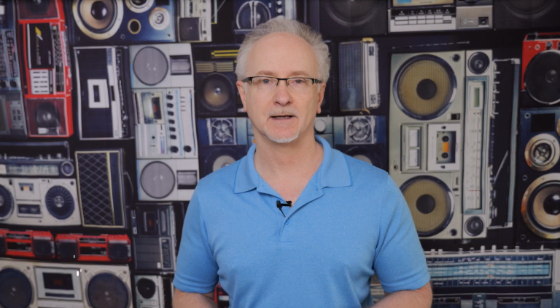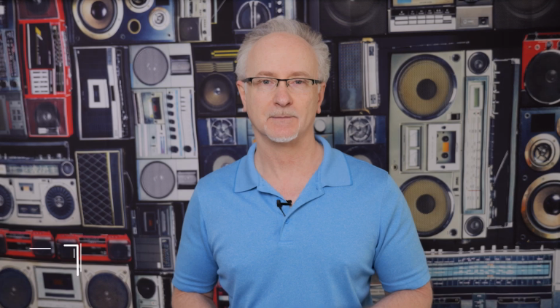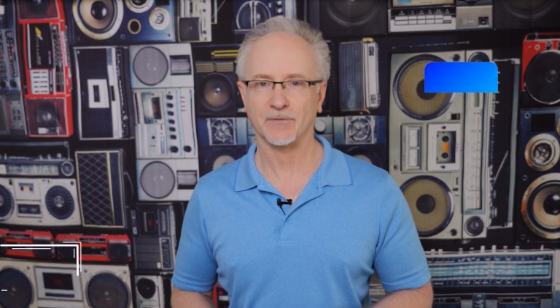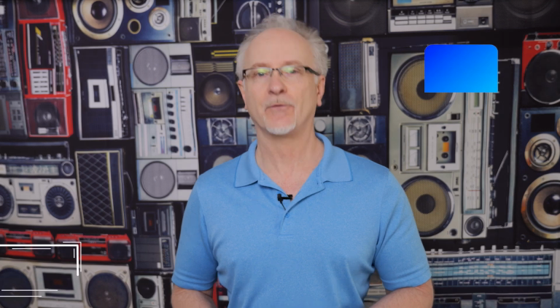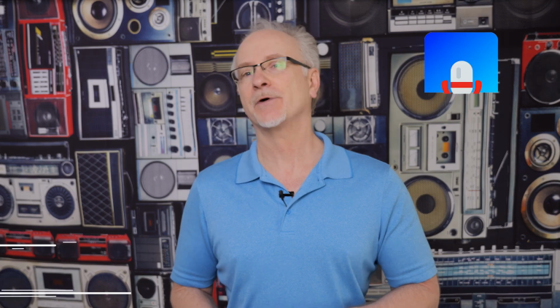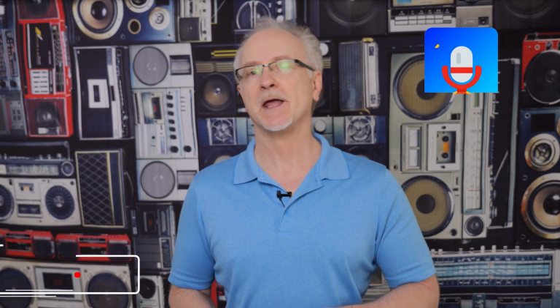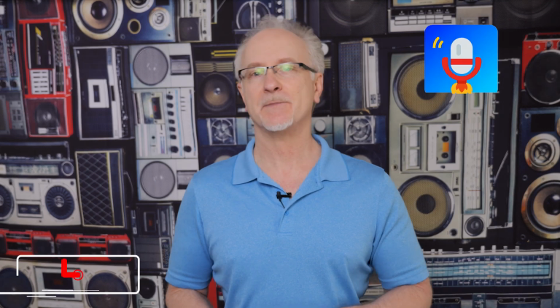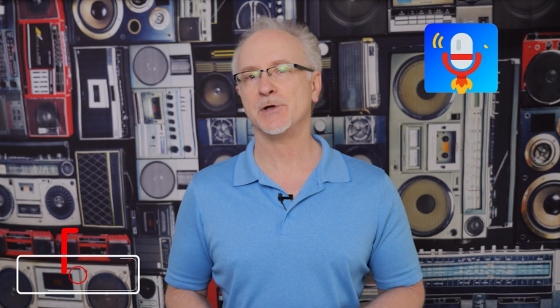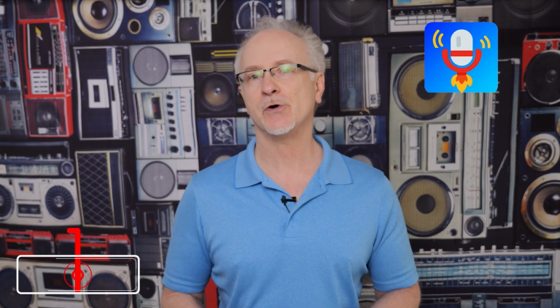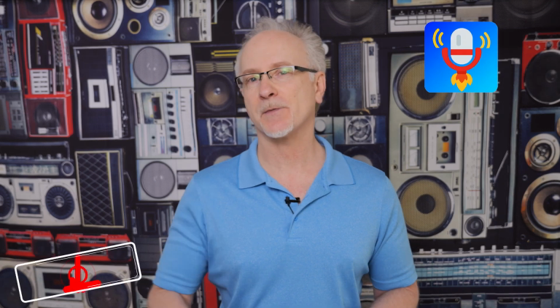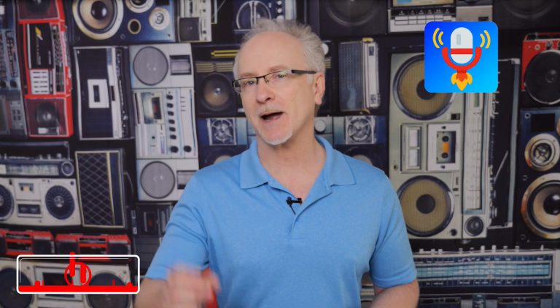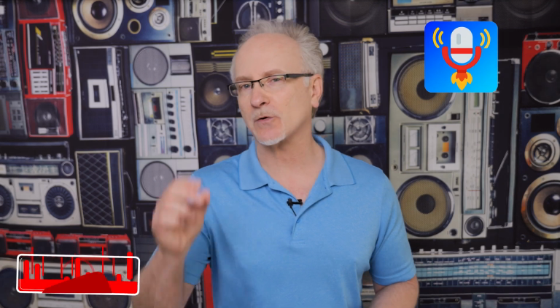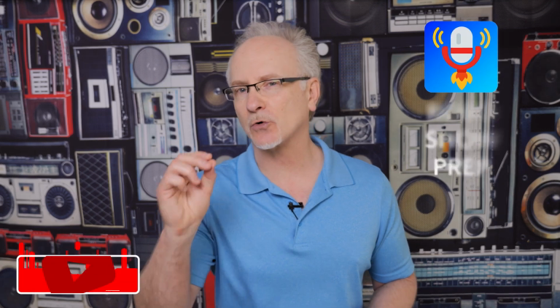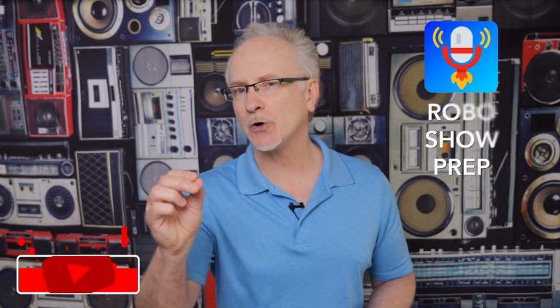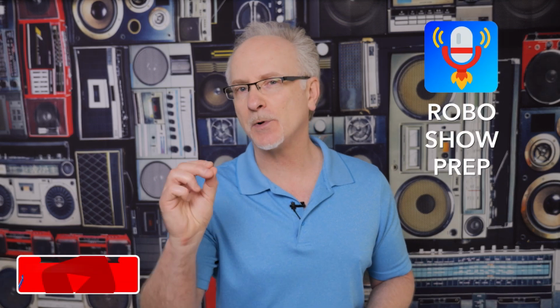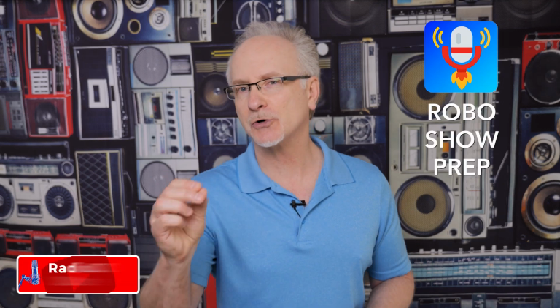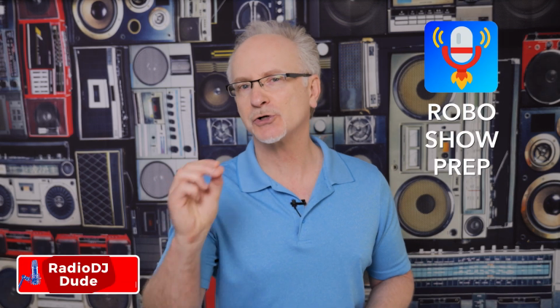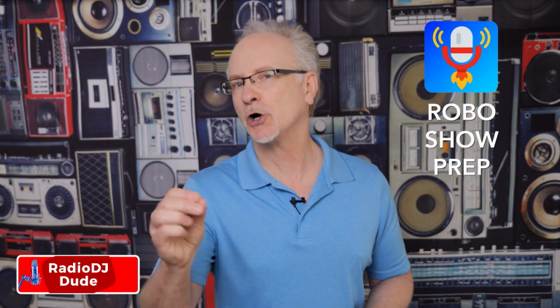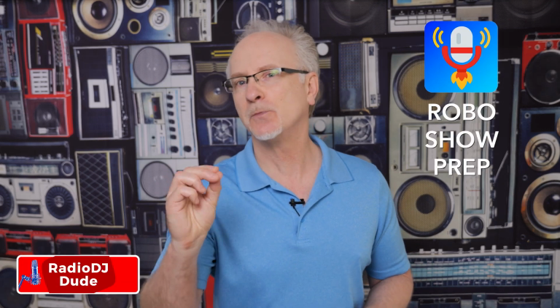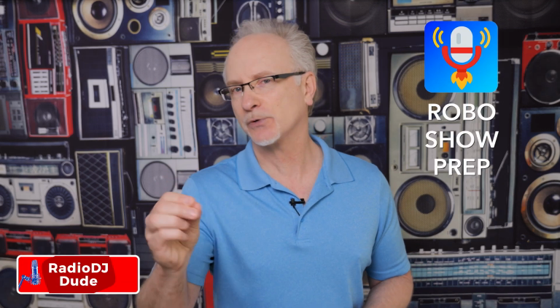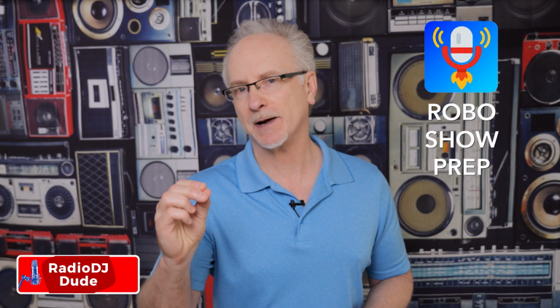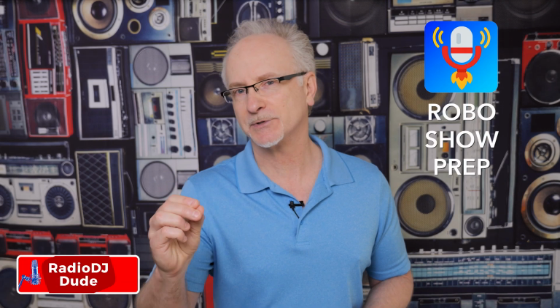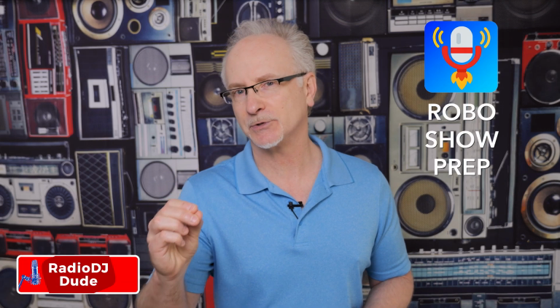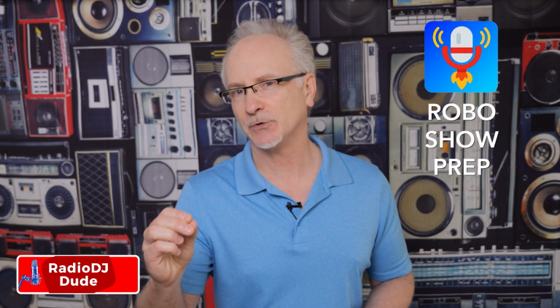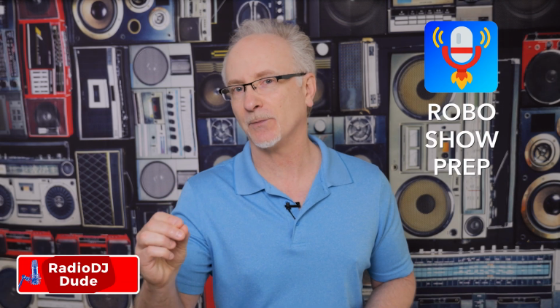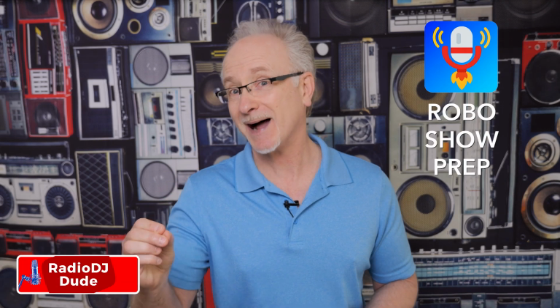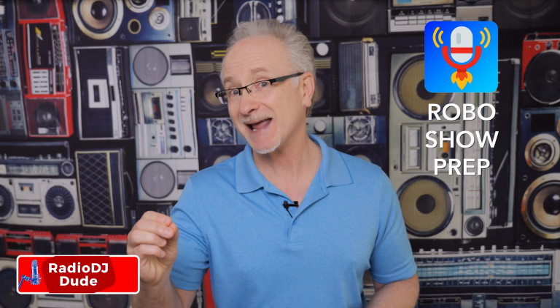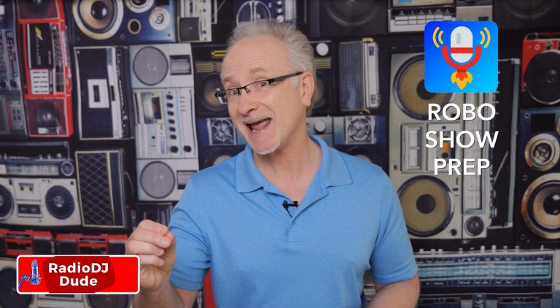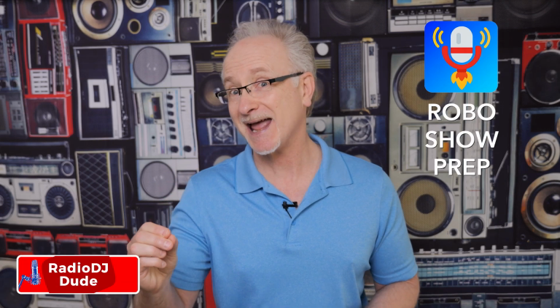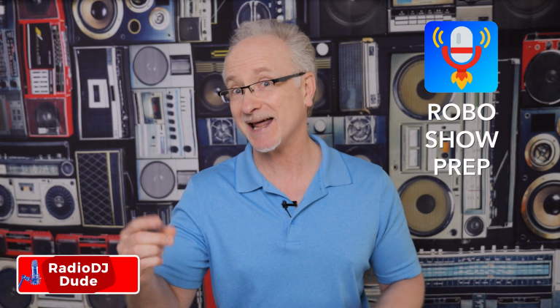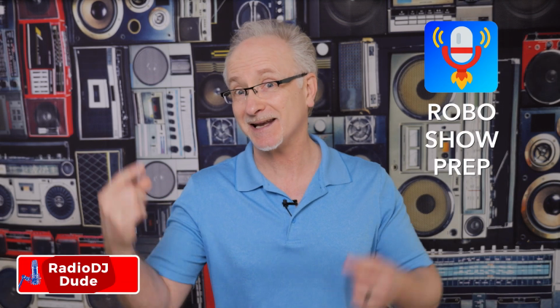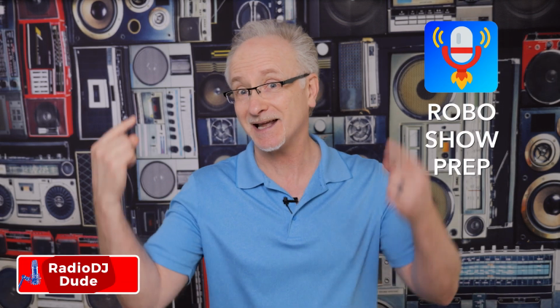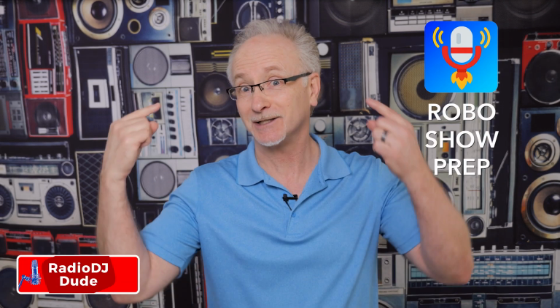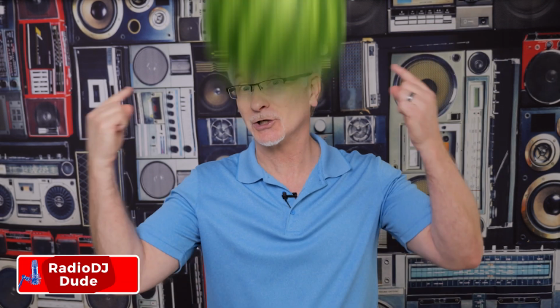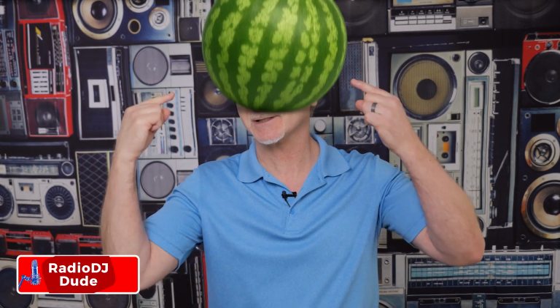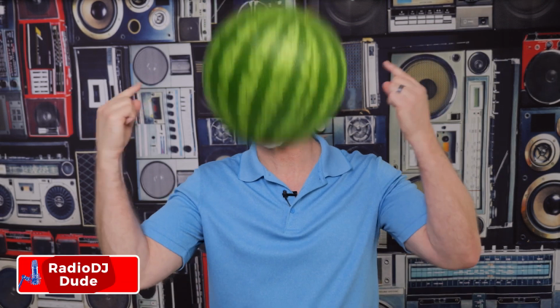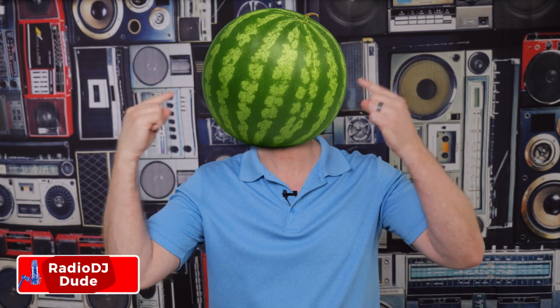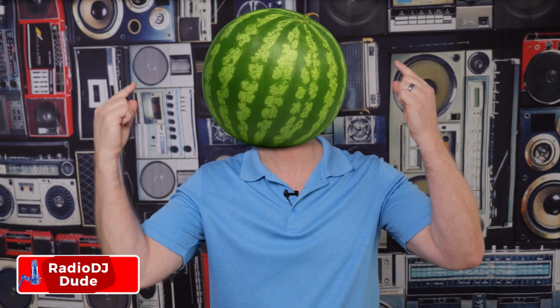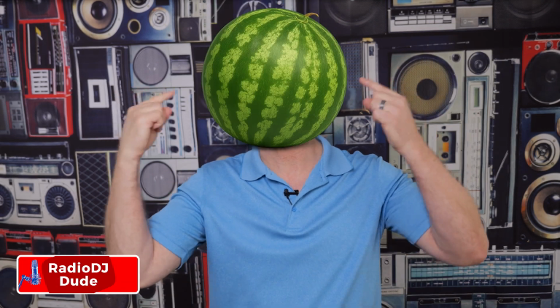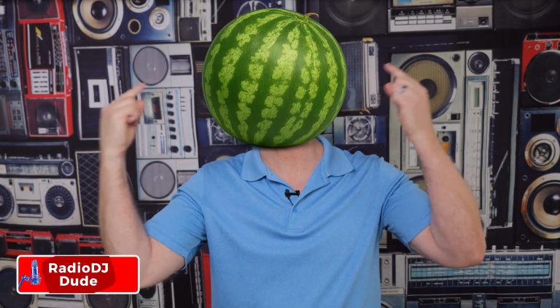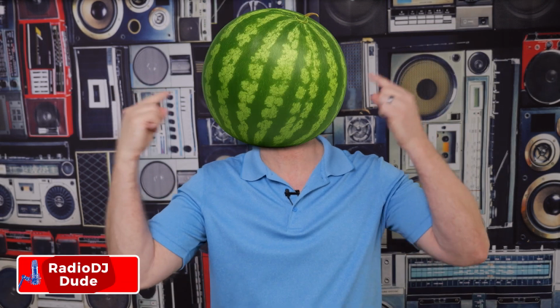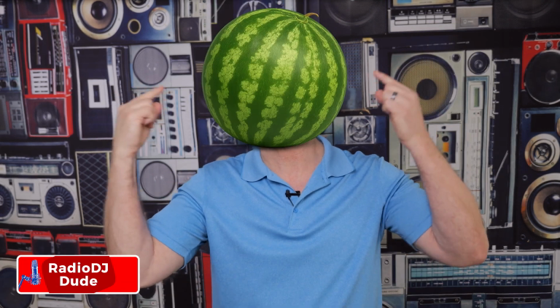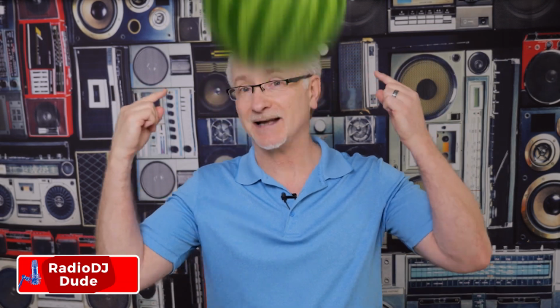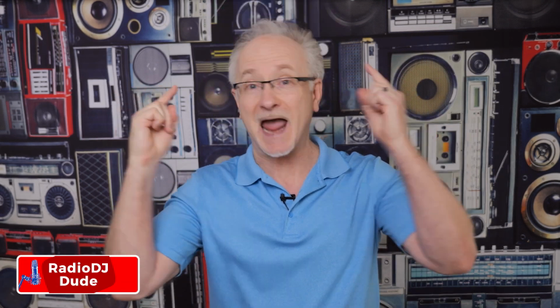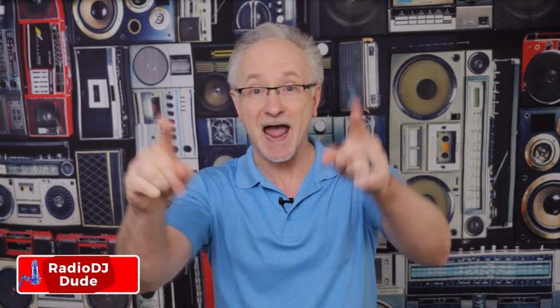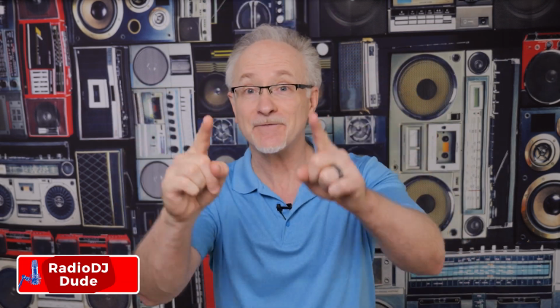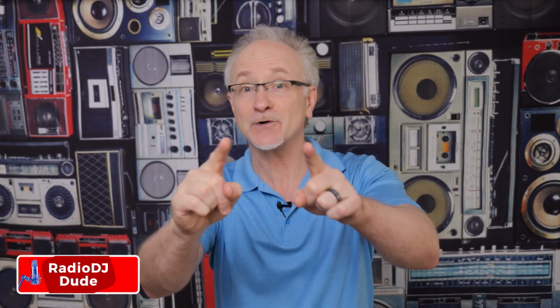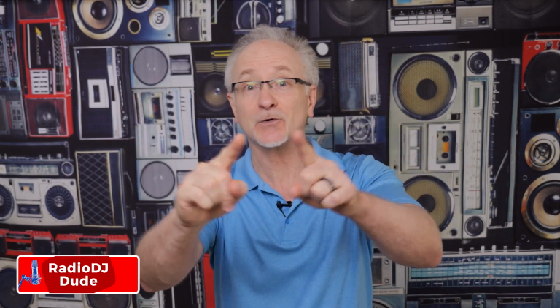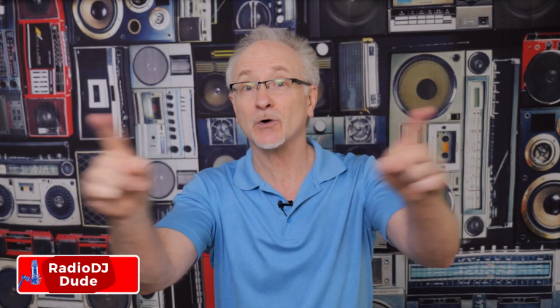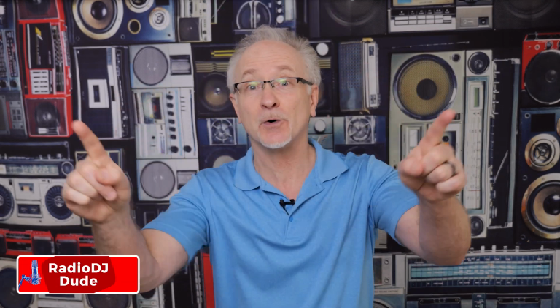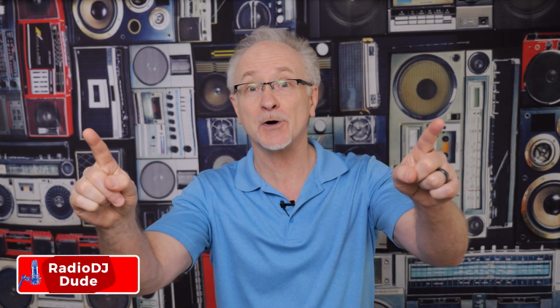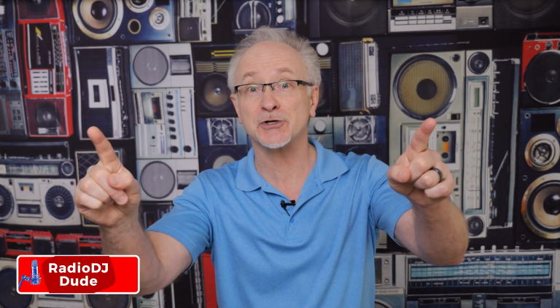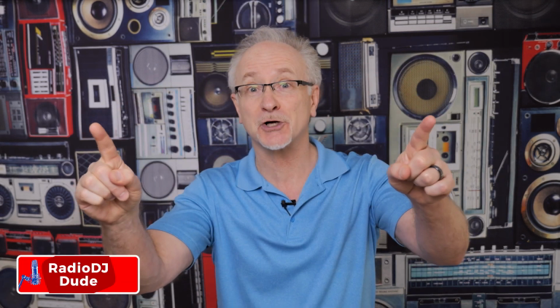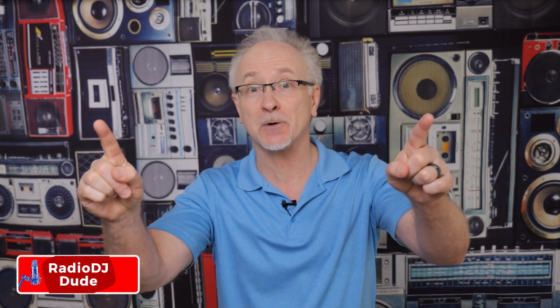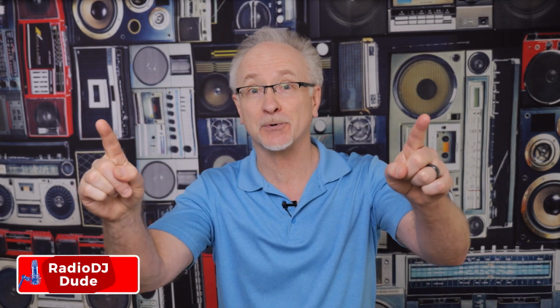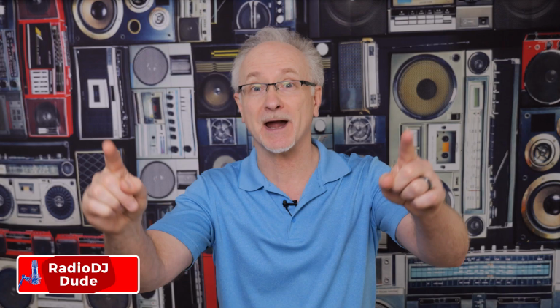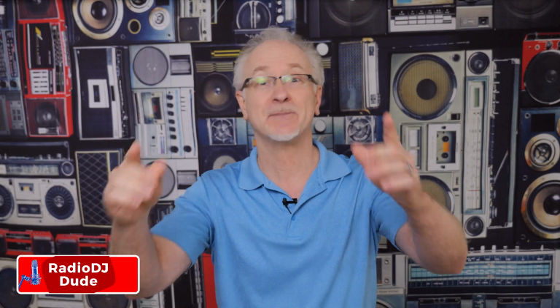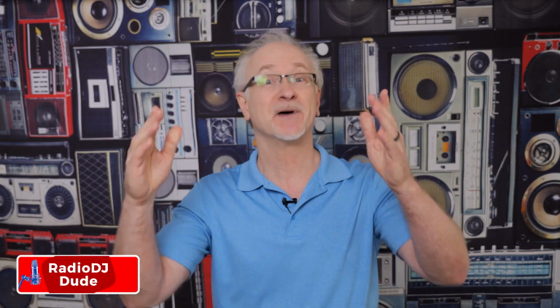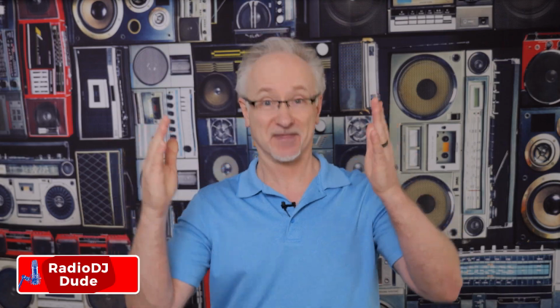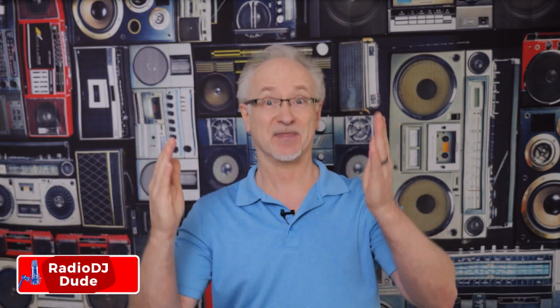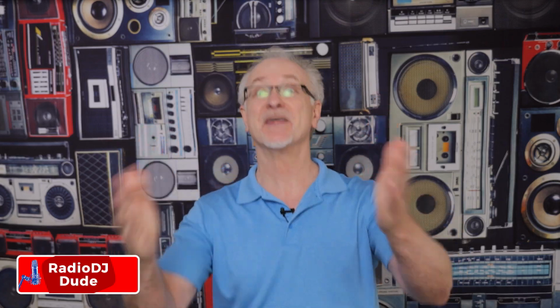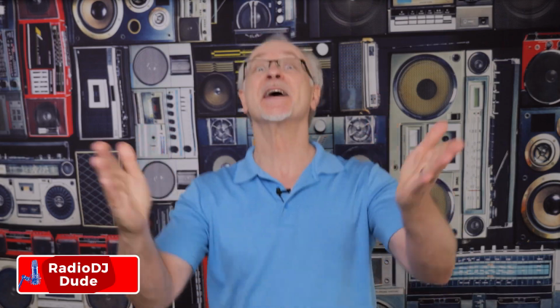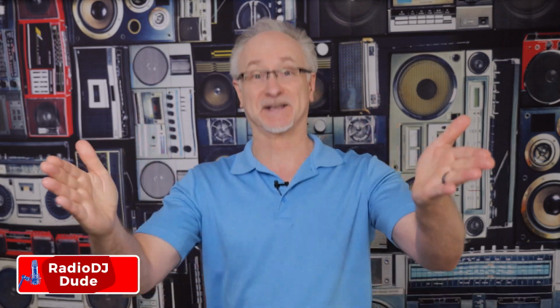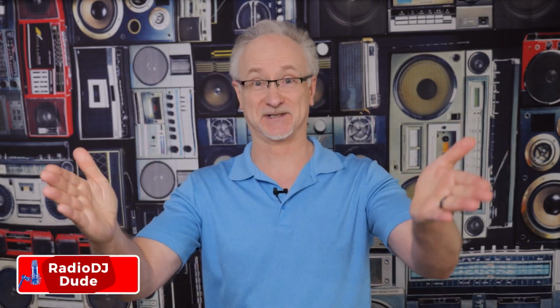Before debuting my Robo Show Prep tool, my head looked like this. After Robo Show Prep, this.